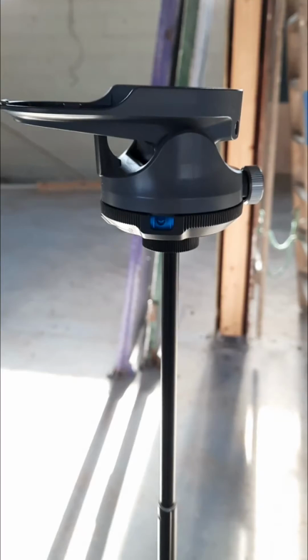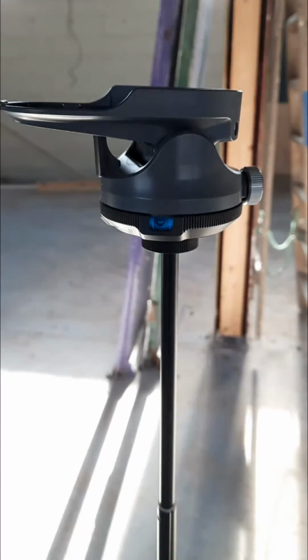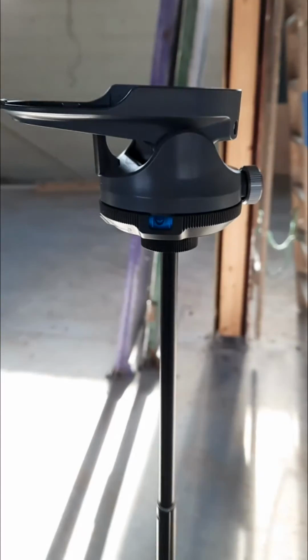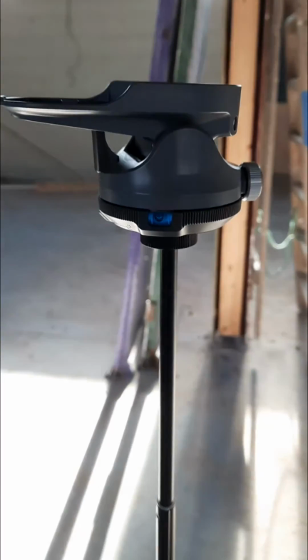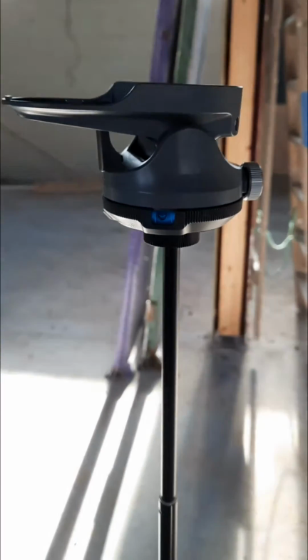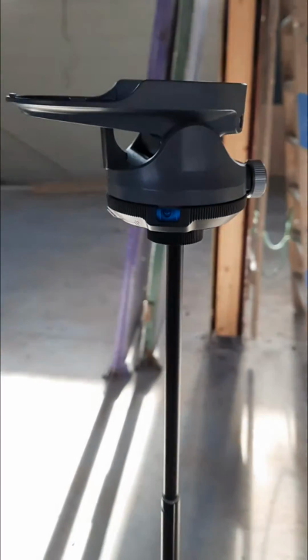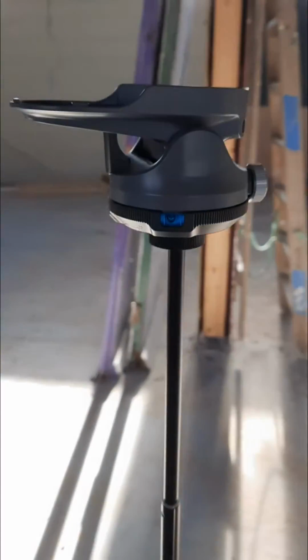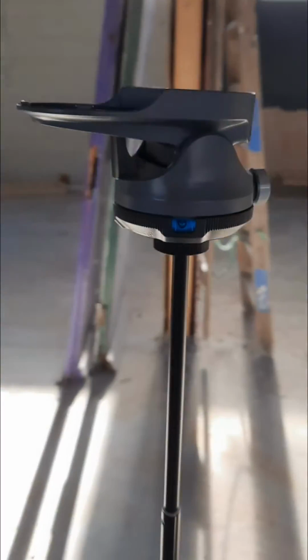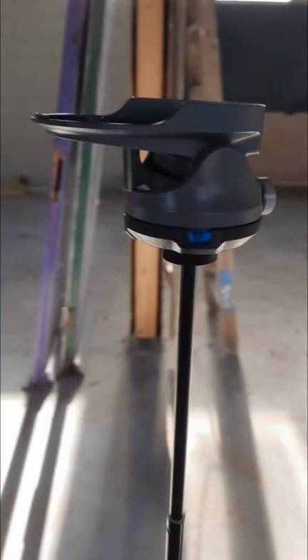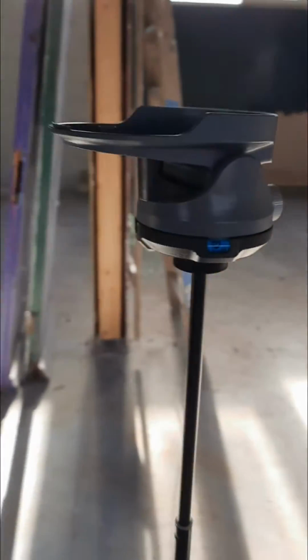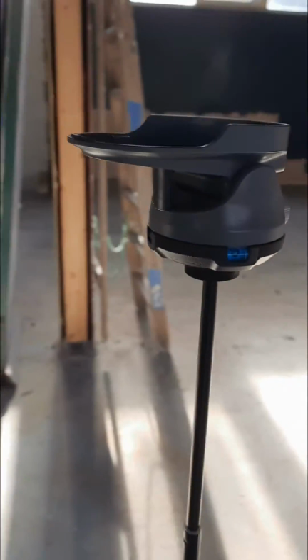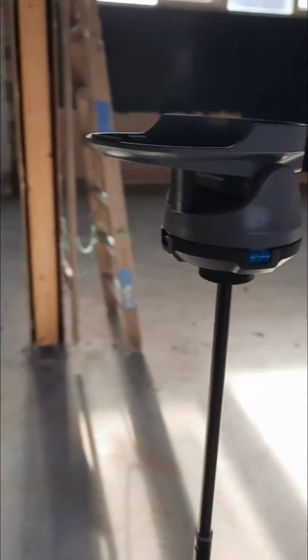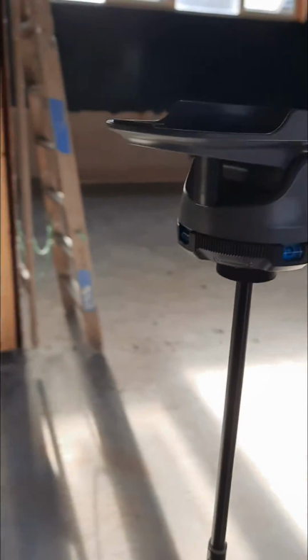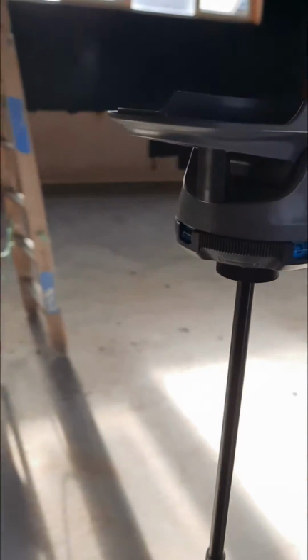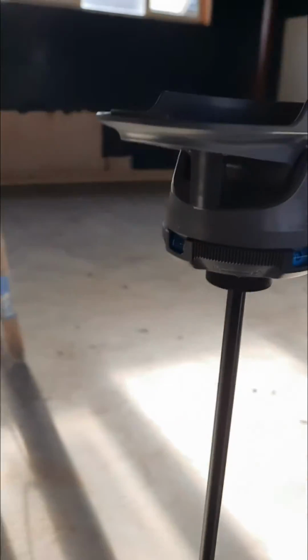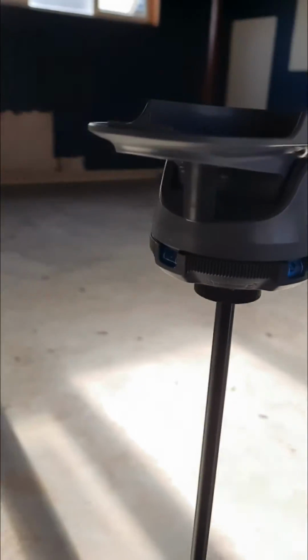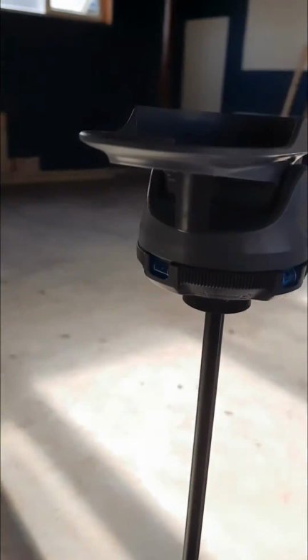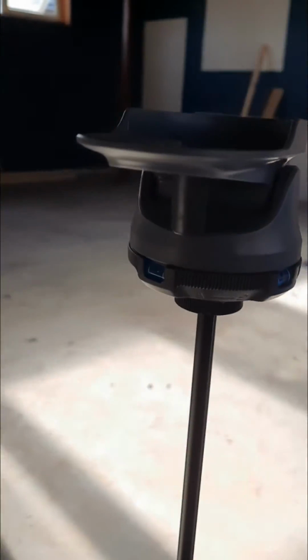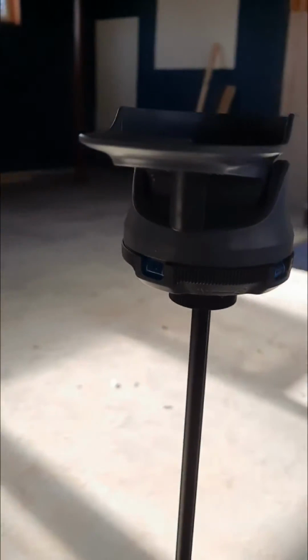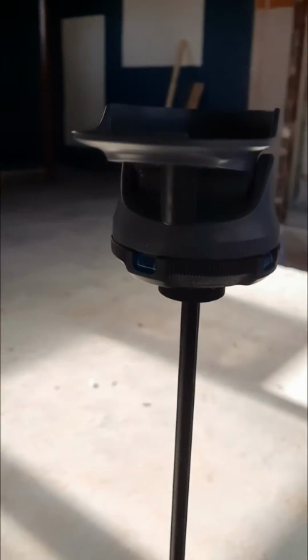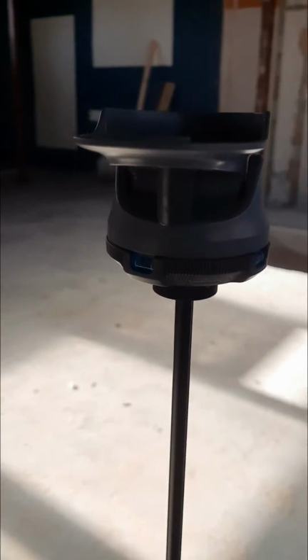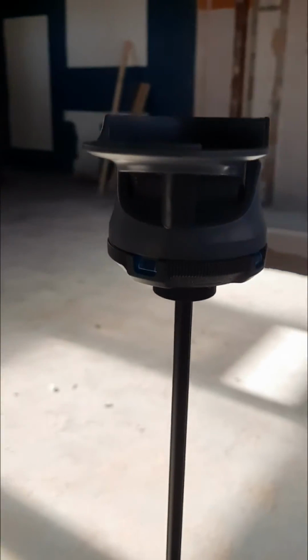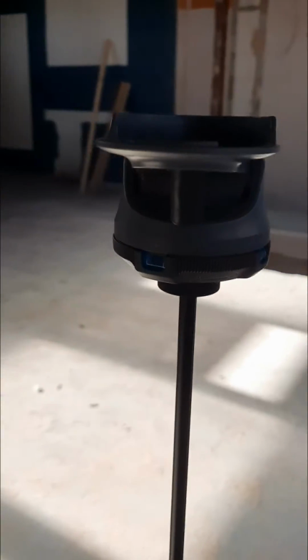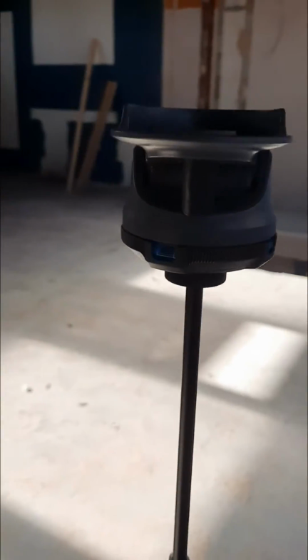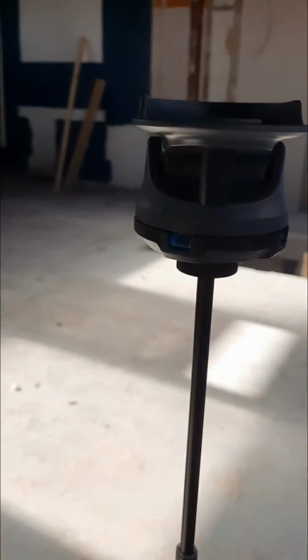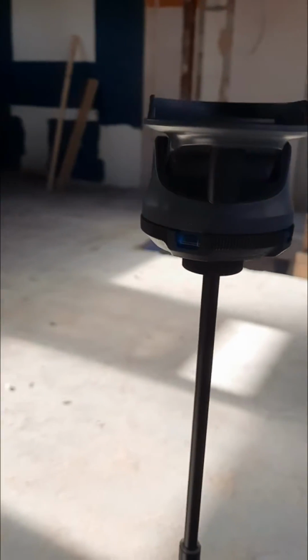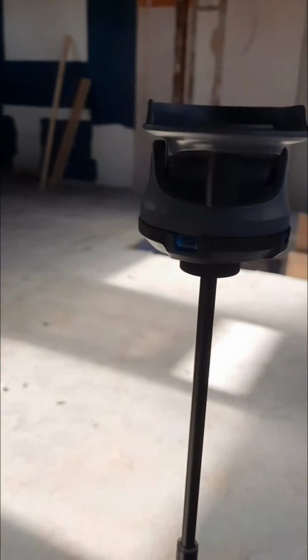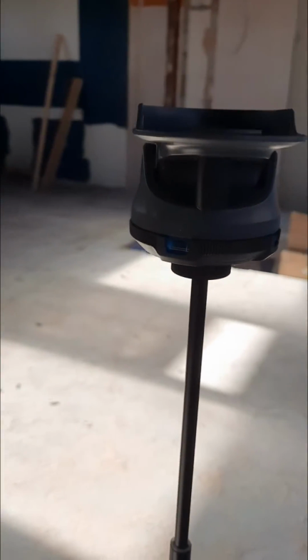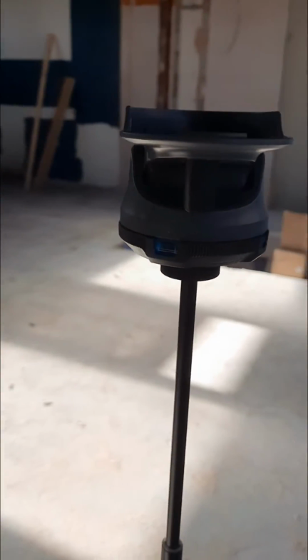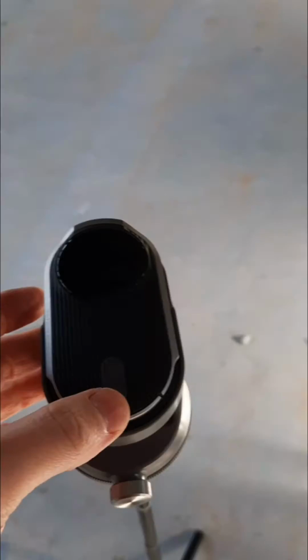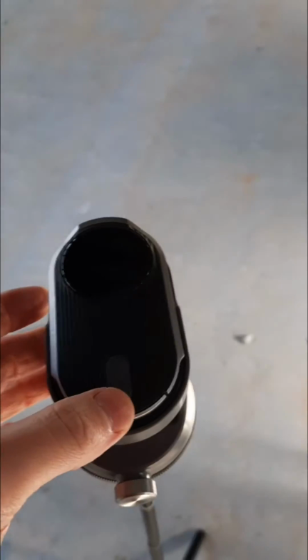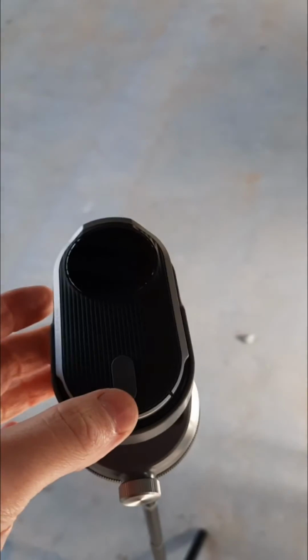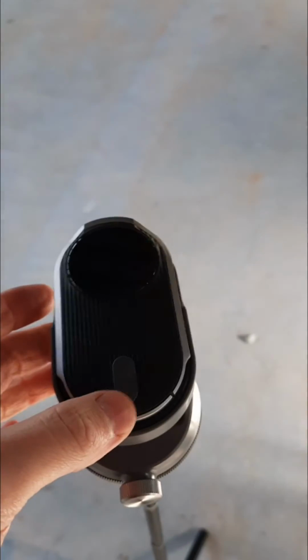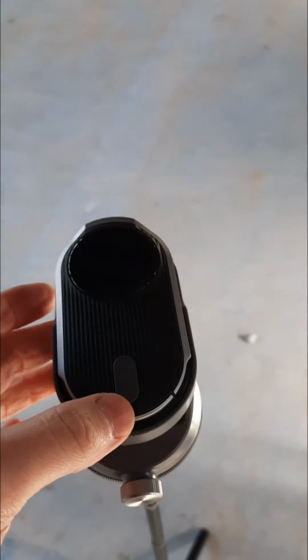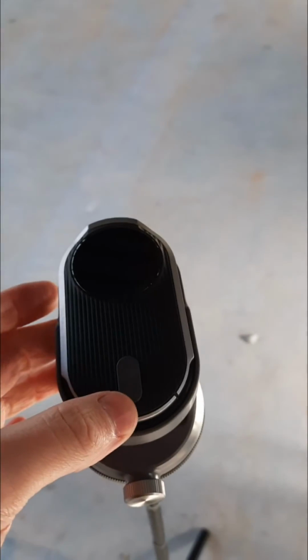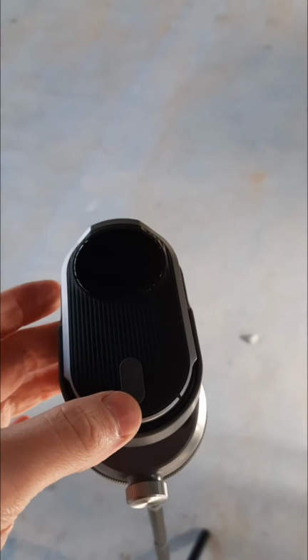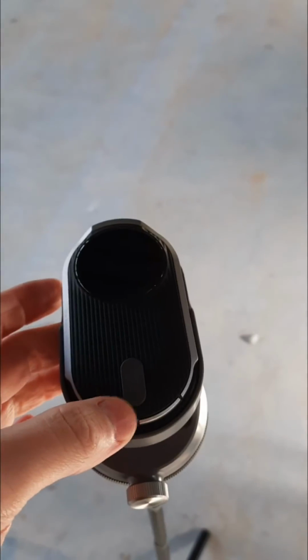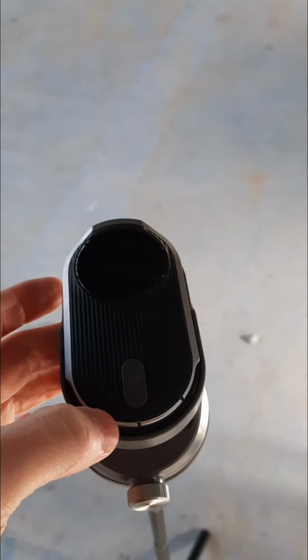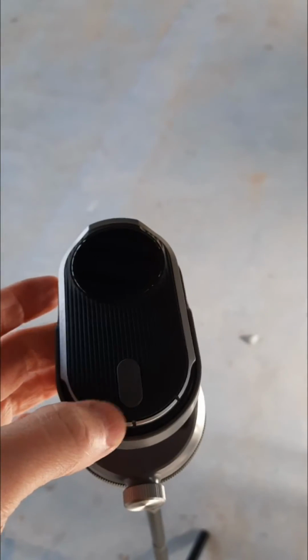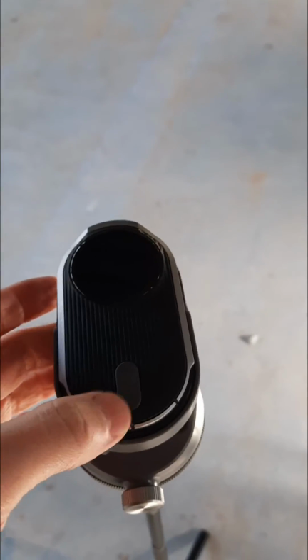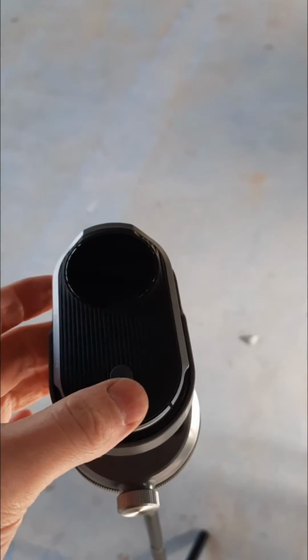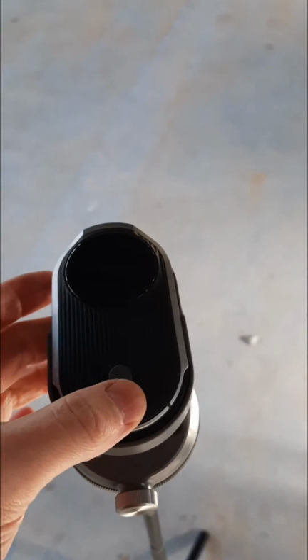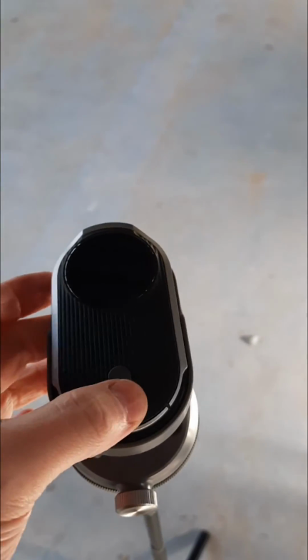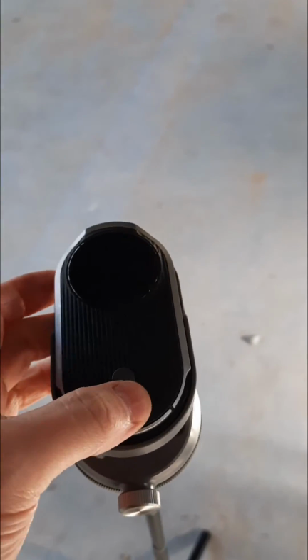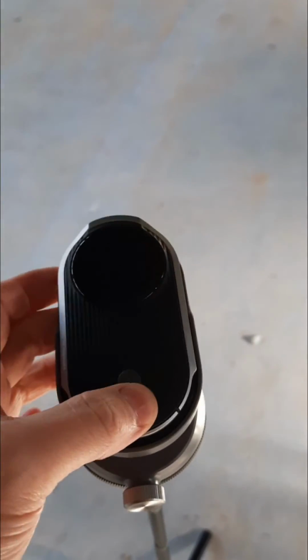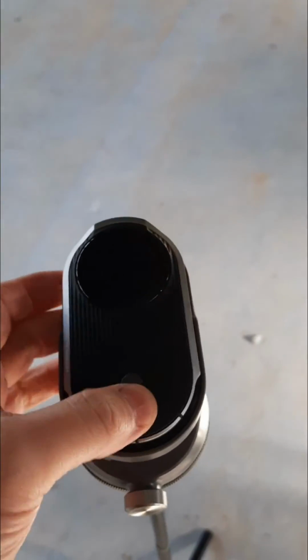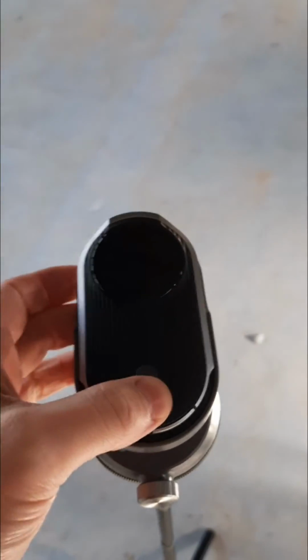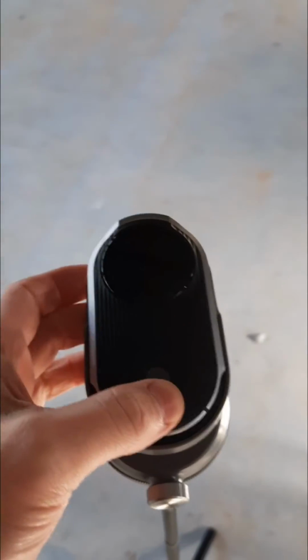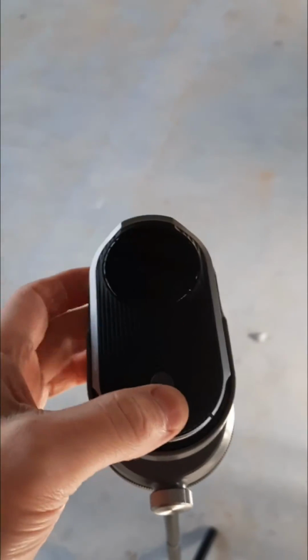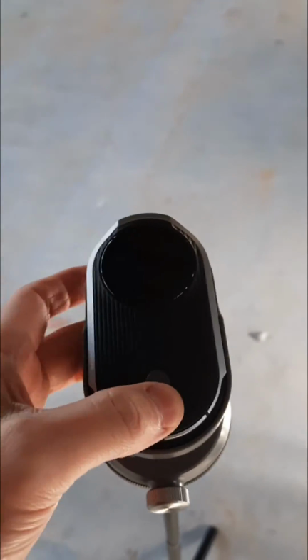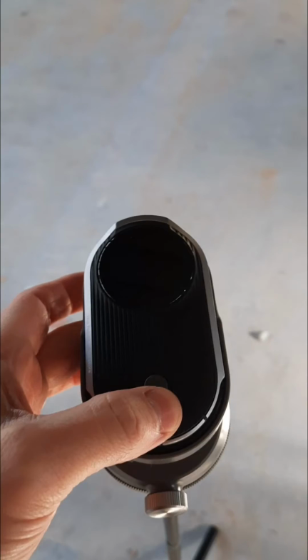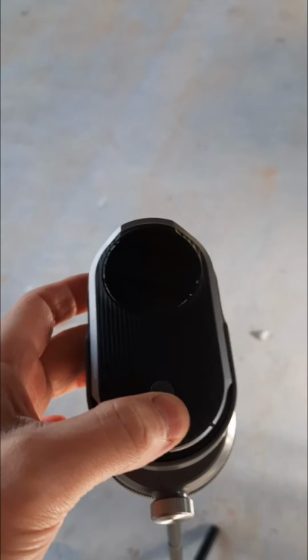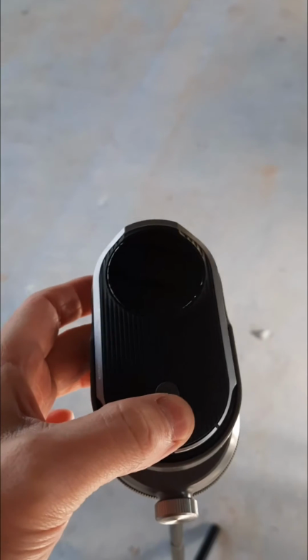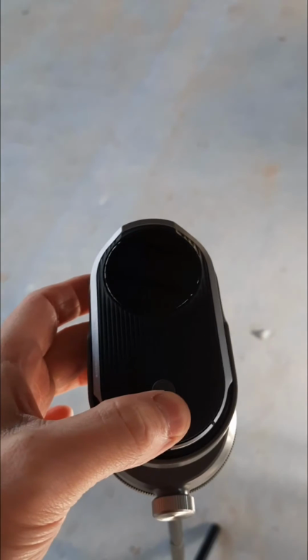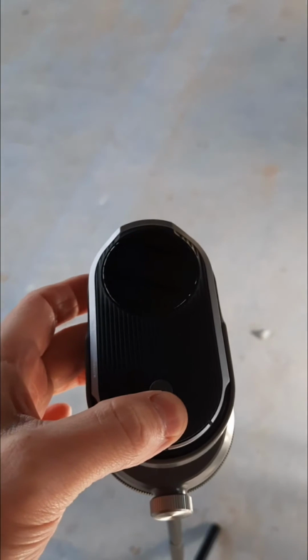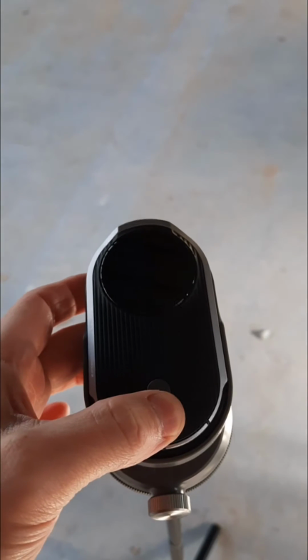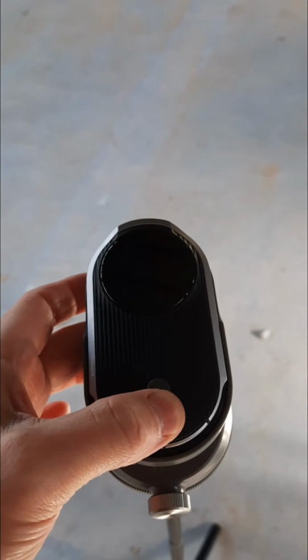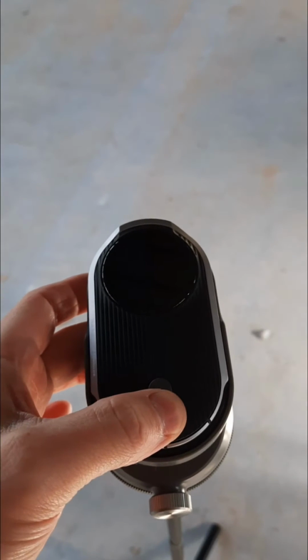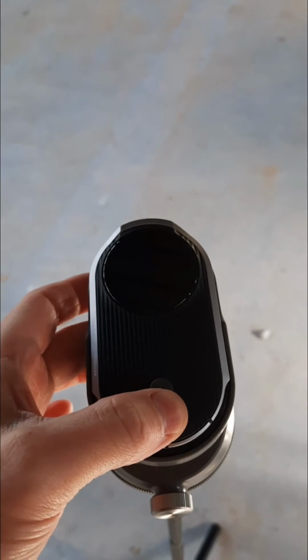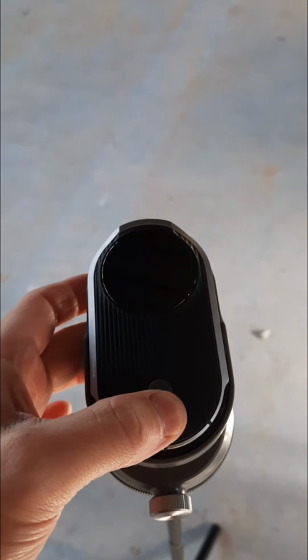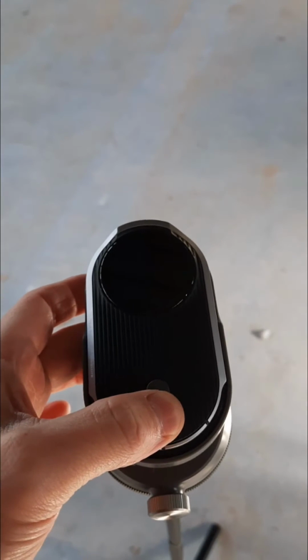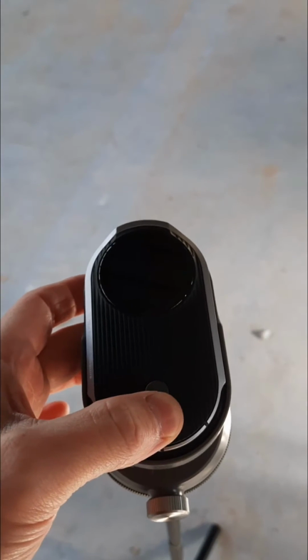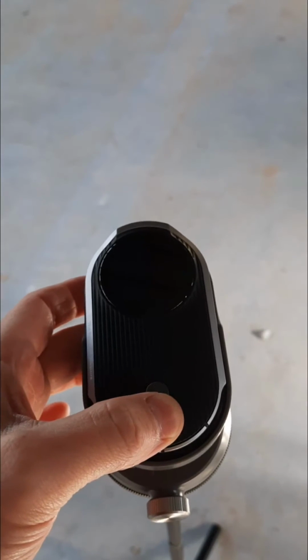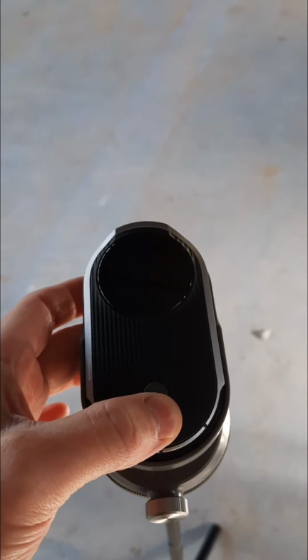Step four, get your bubbles nice and level so it's ready to measure. Step five, turn it on and get ready to measure.